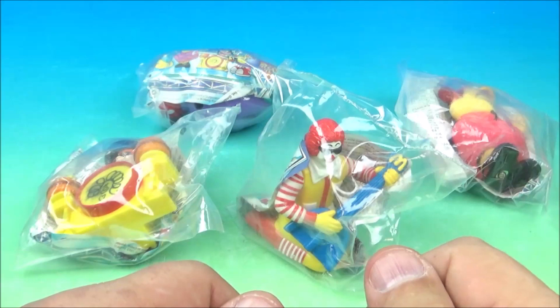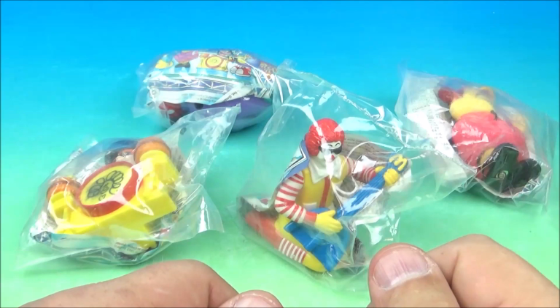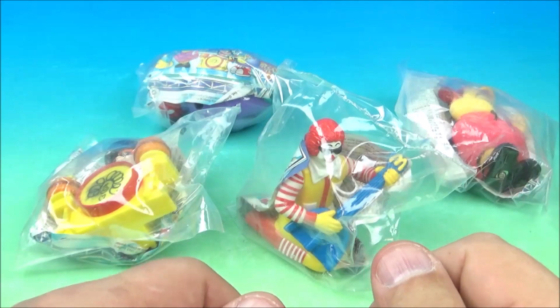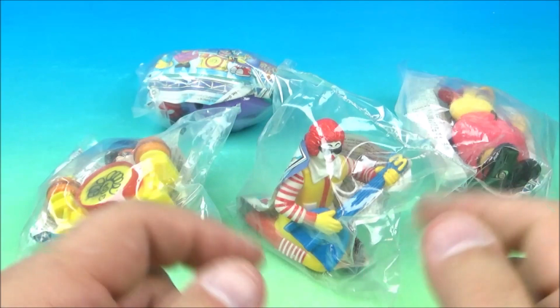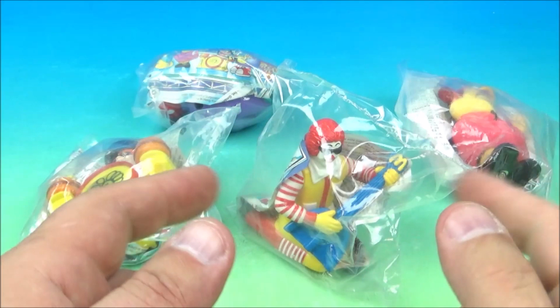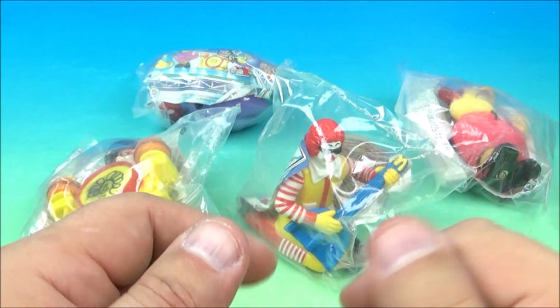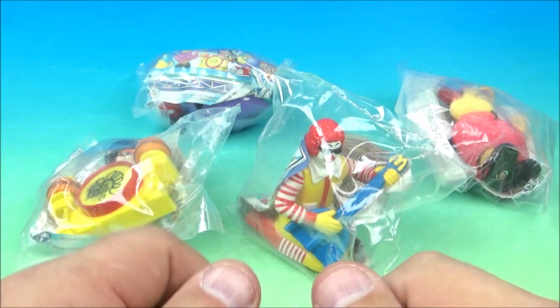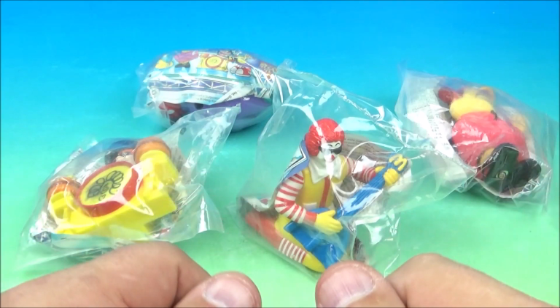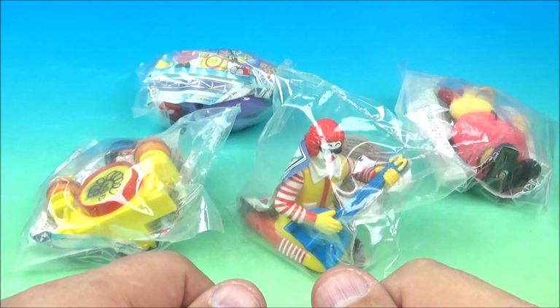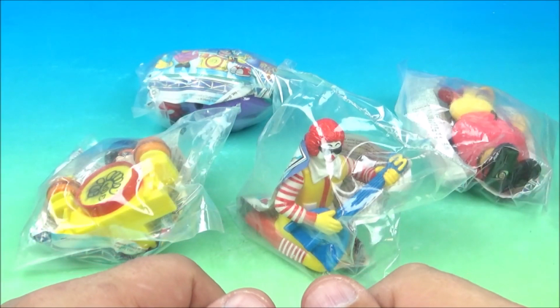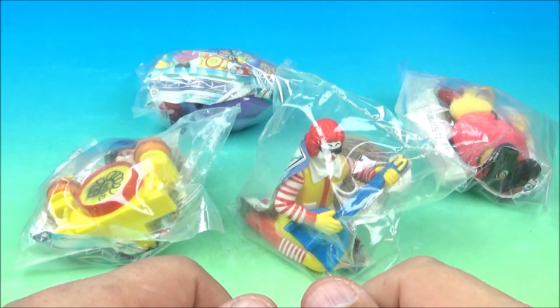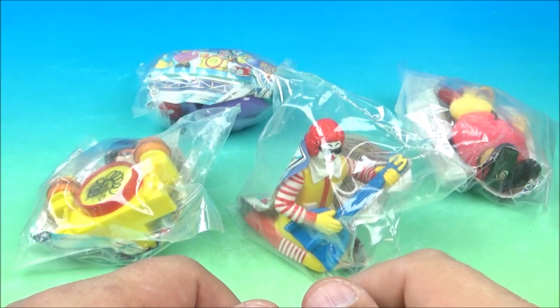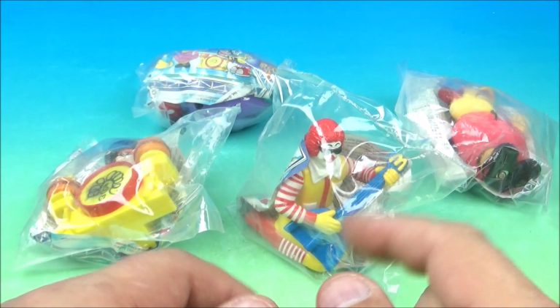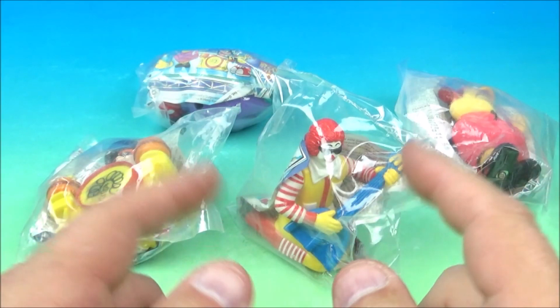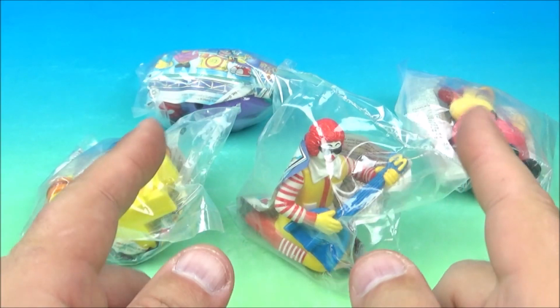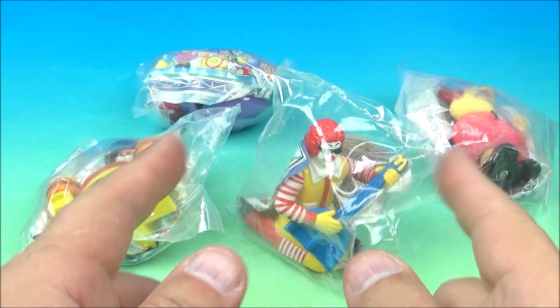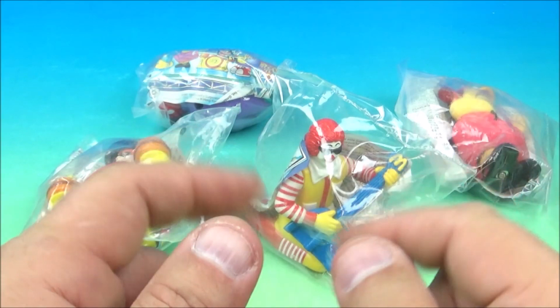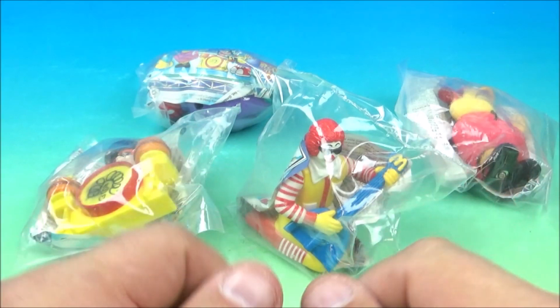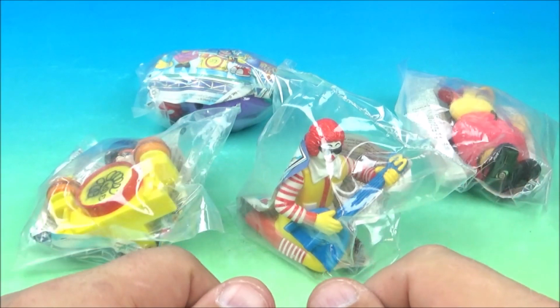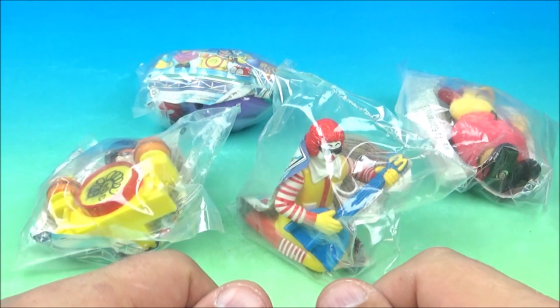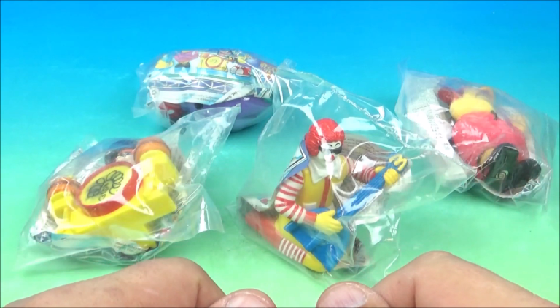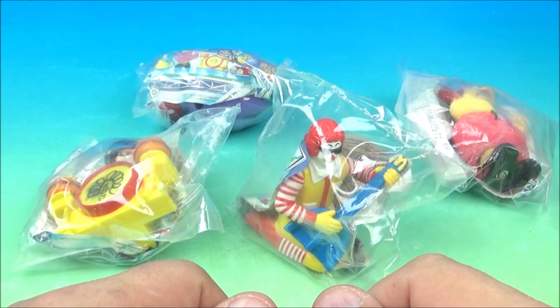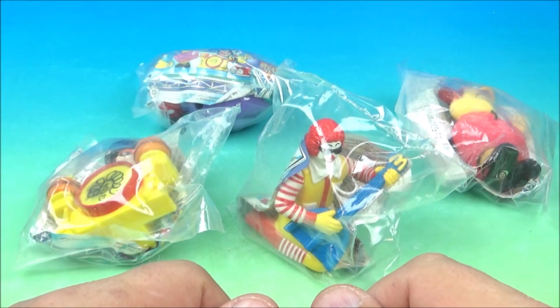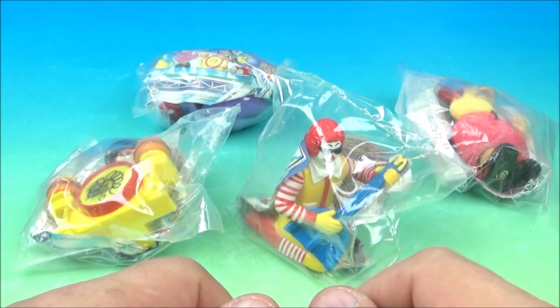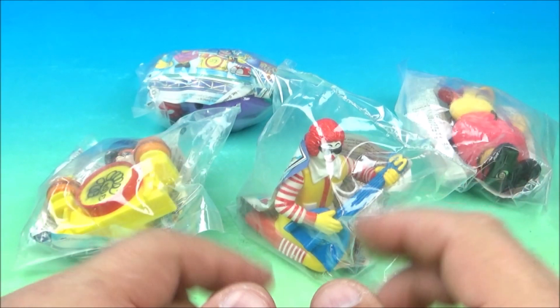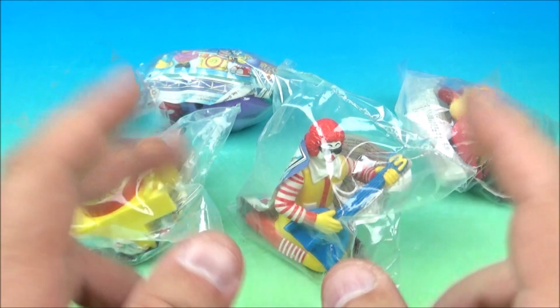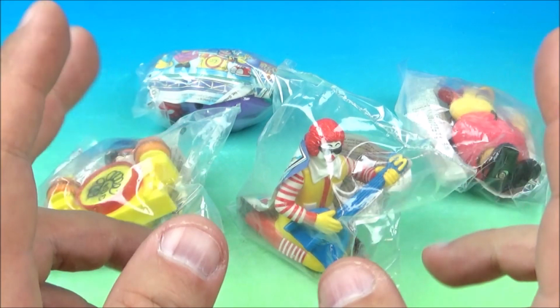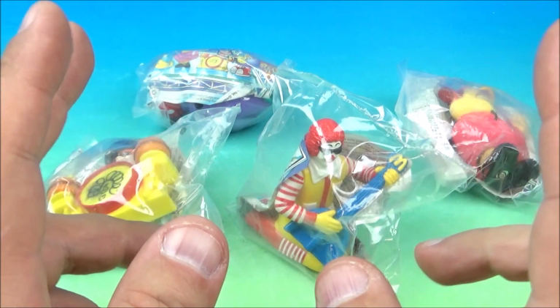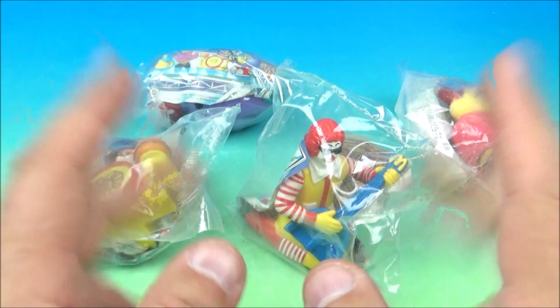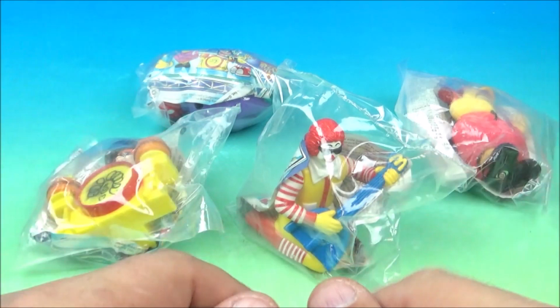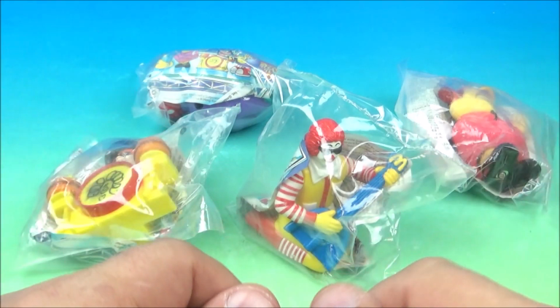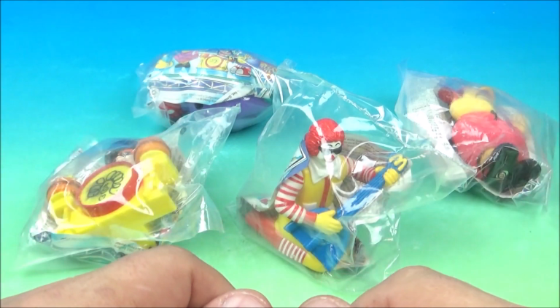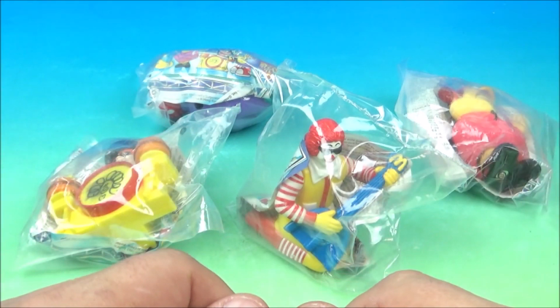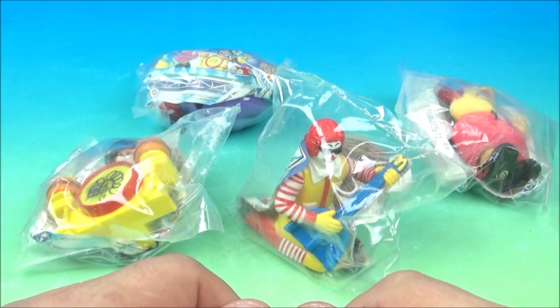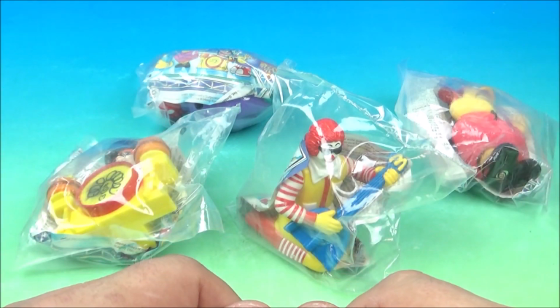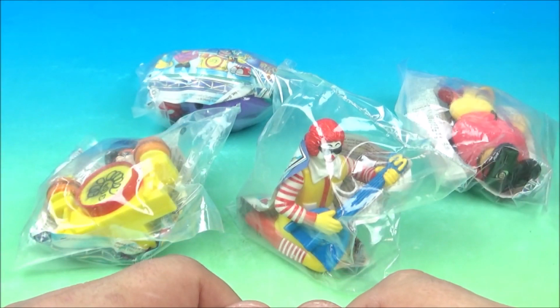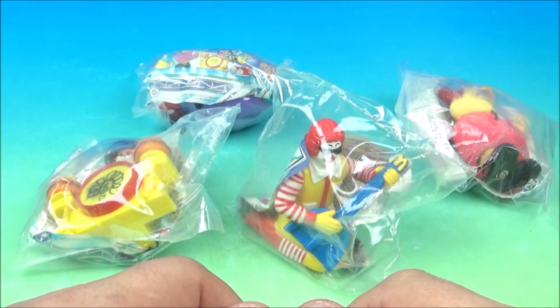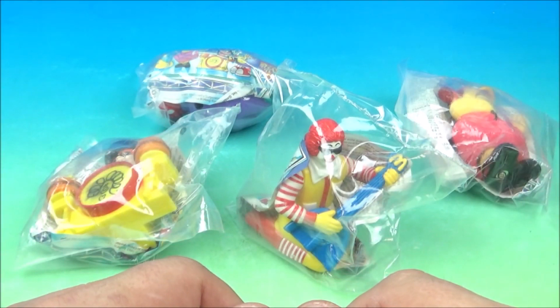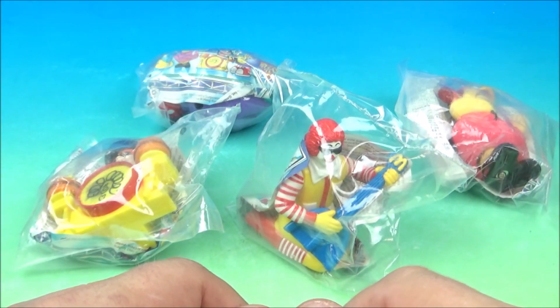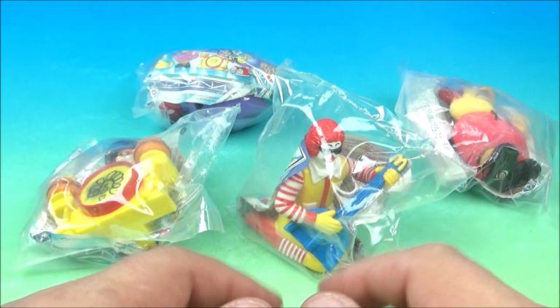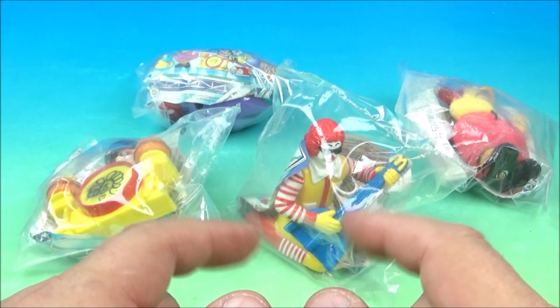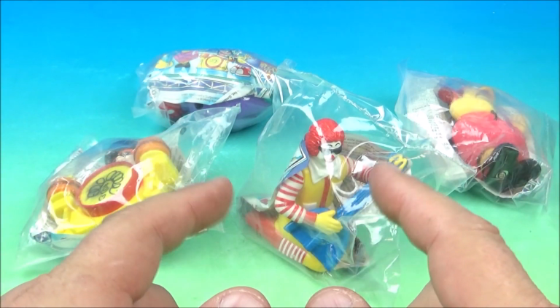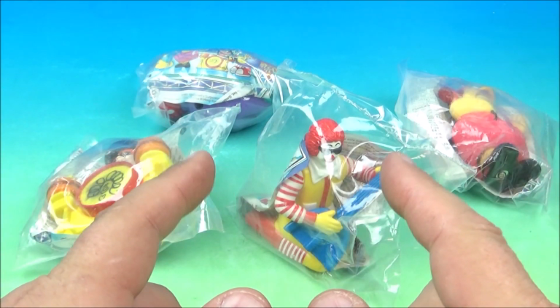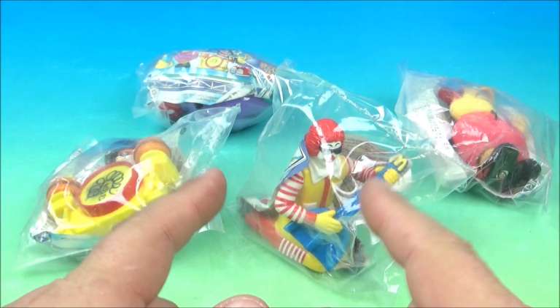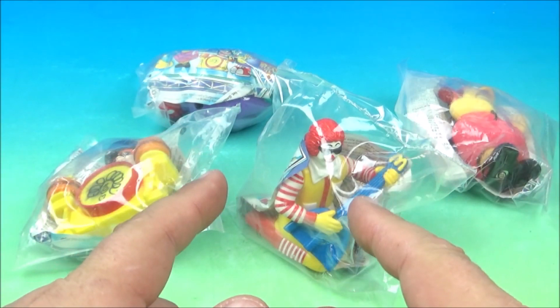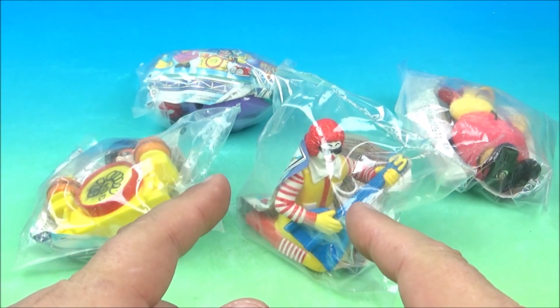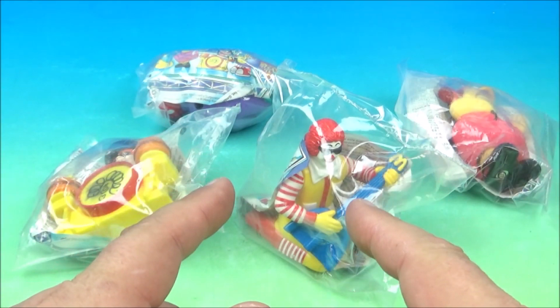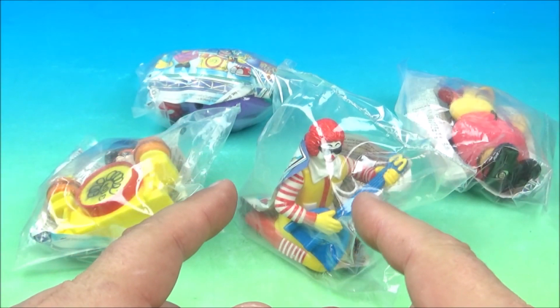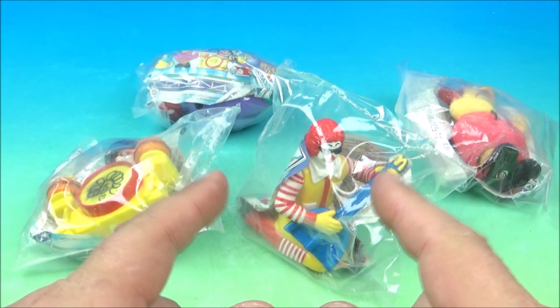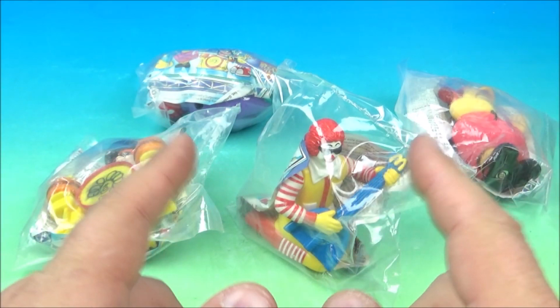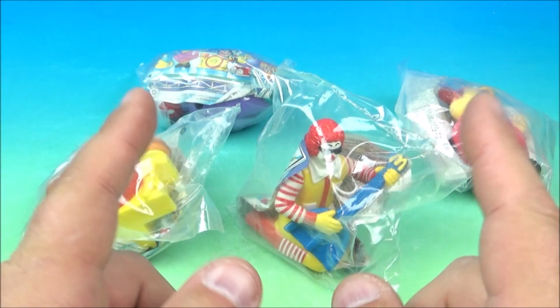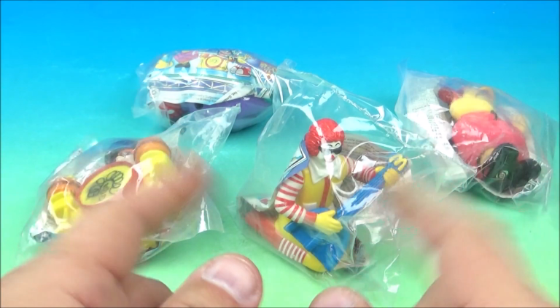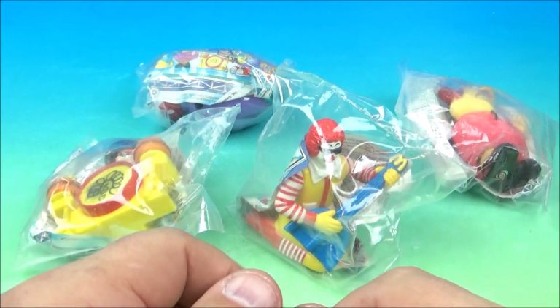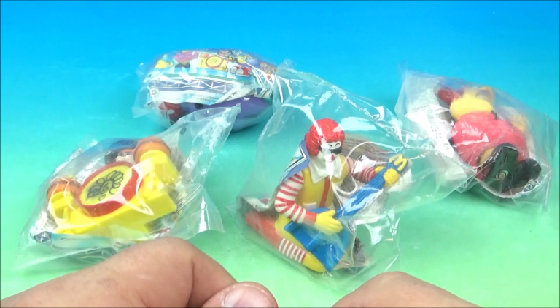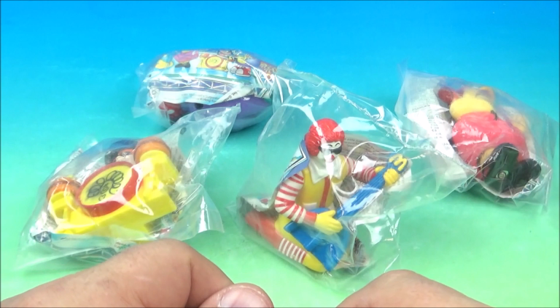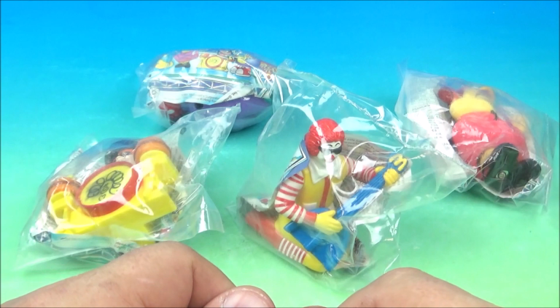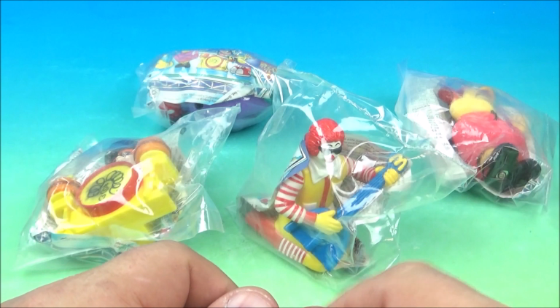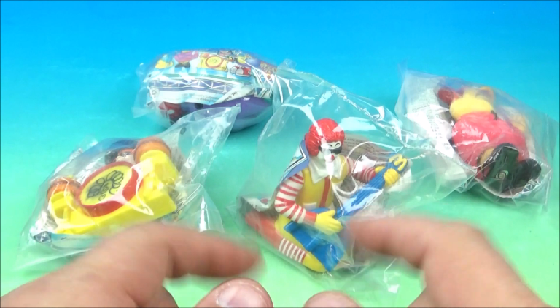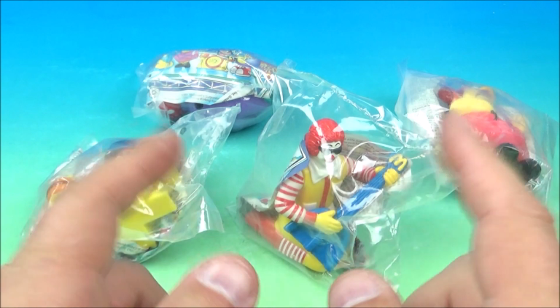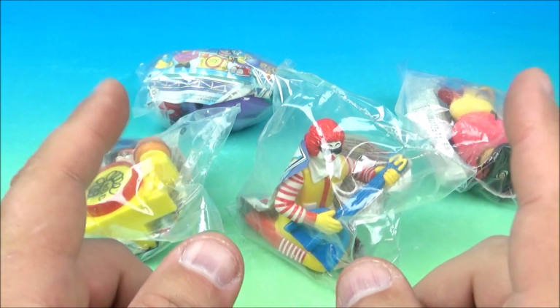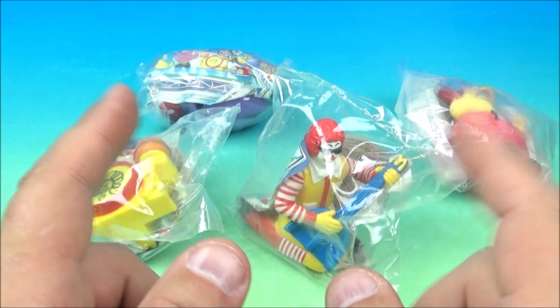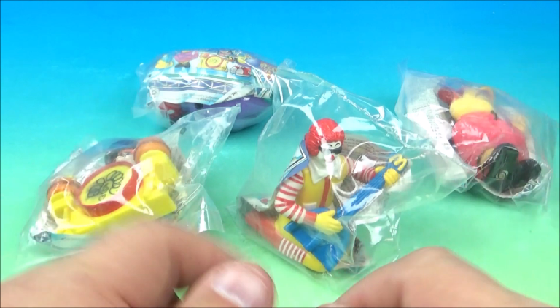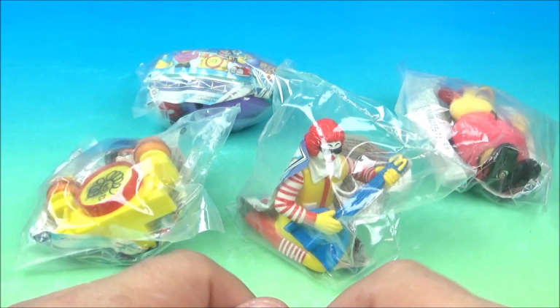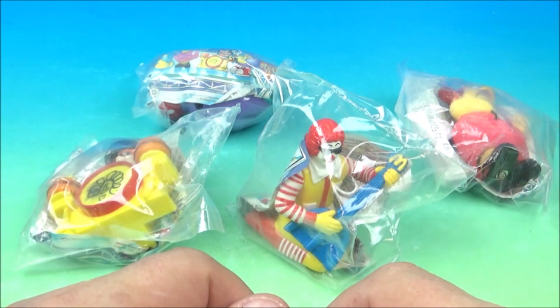Welcome back to another Fast Food Toy Reviews video review. Today we have something kind of cool and kind of rare.